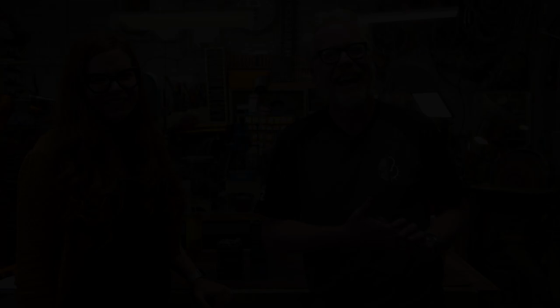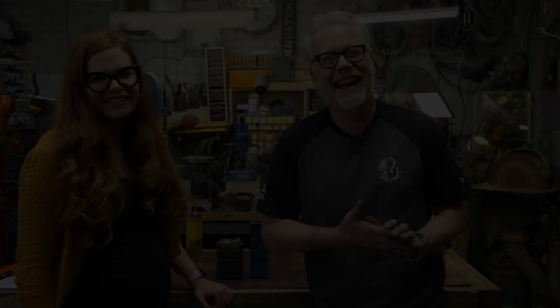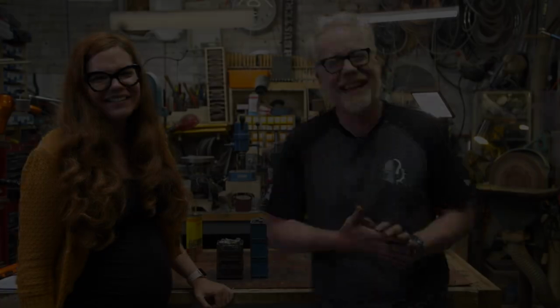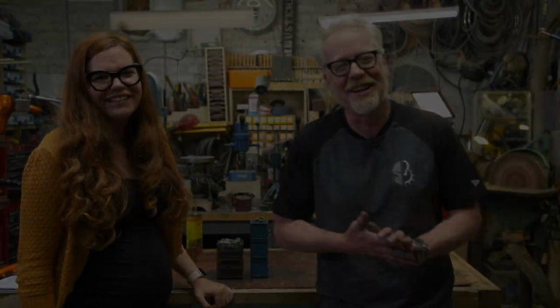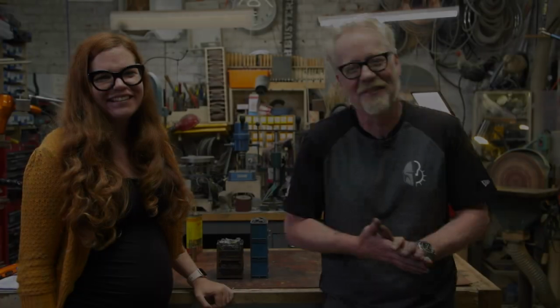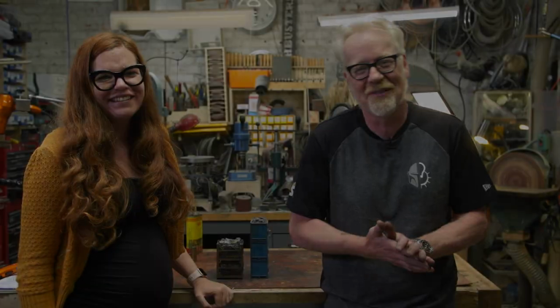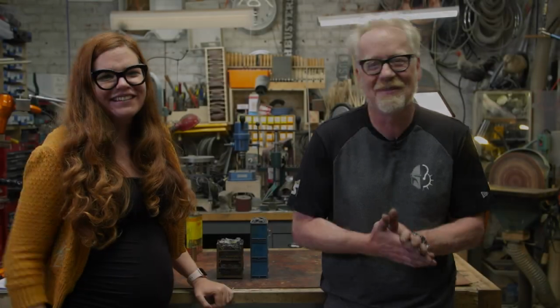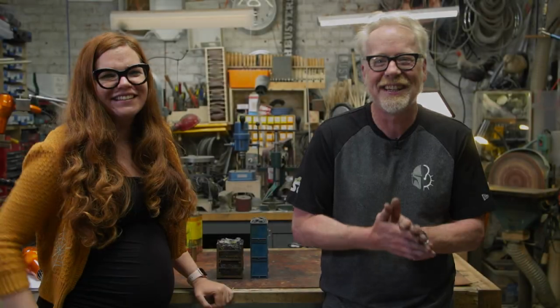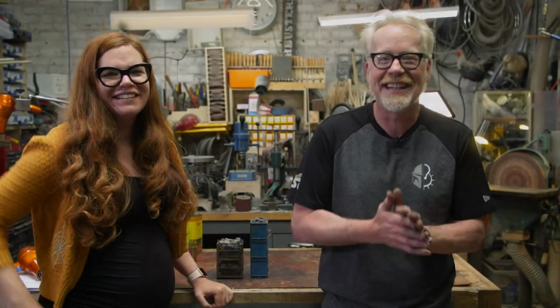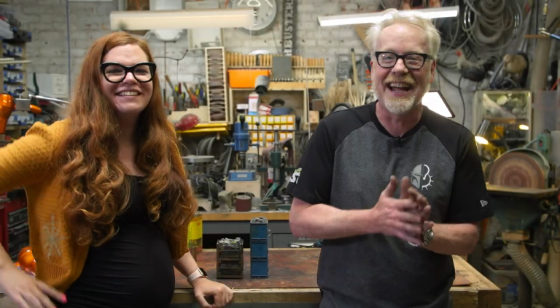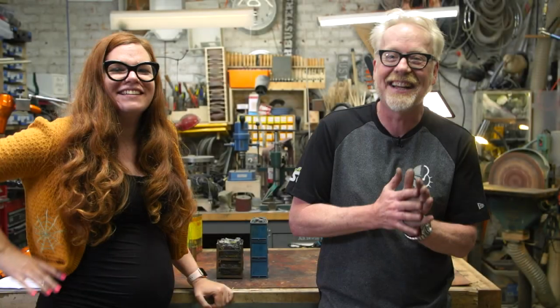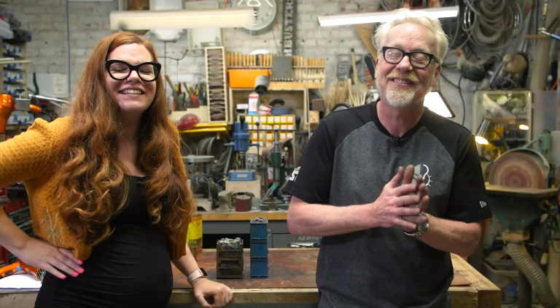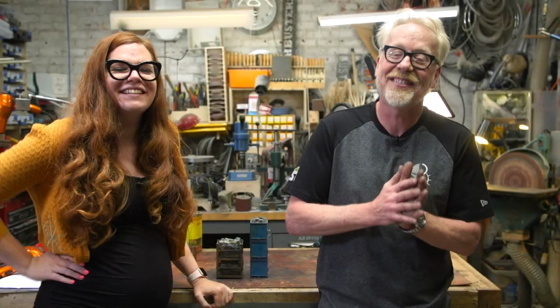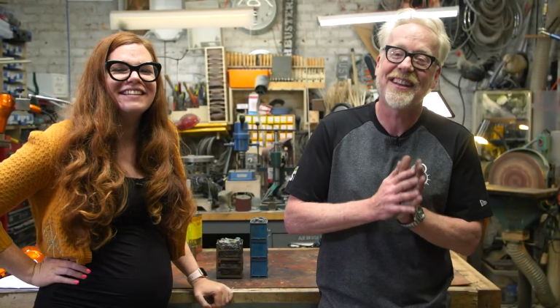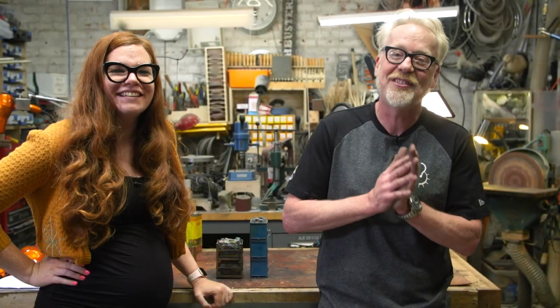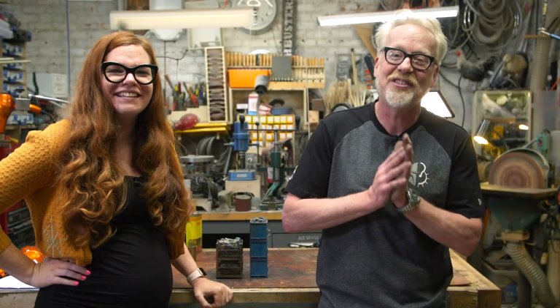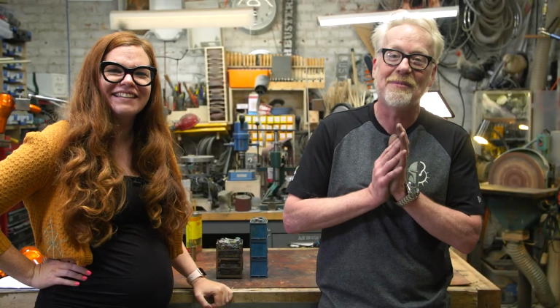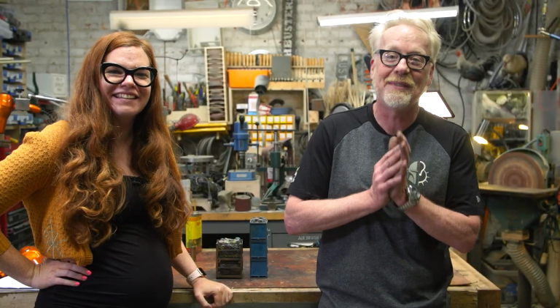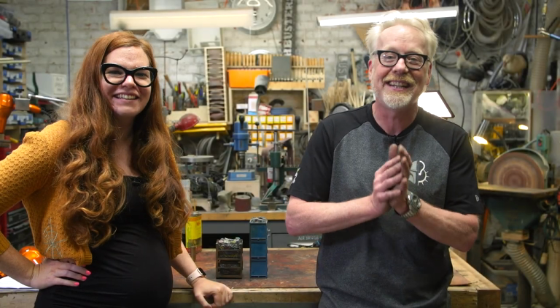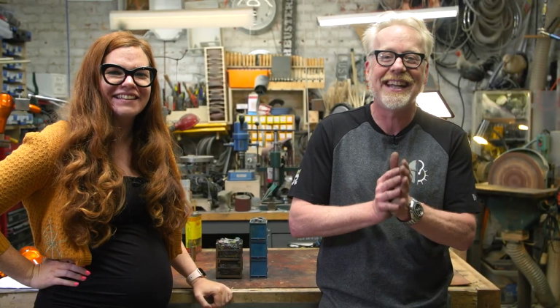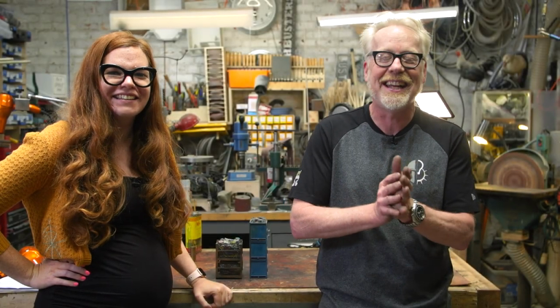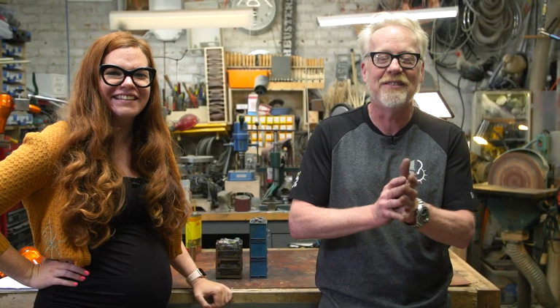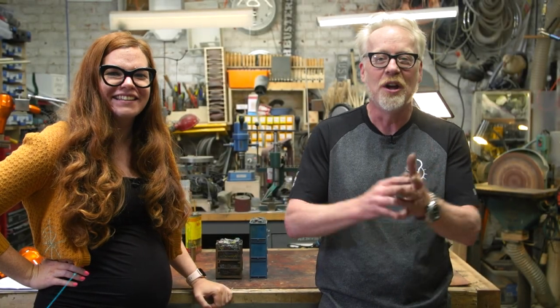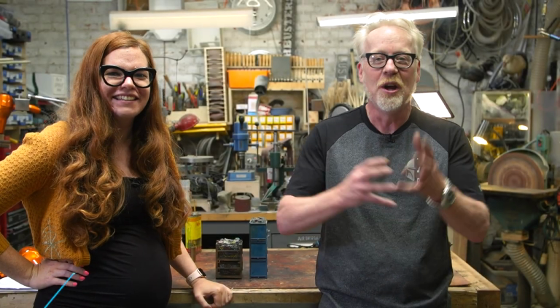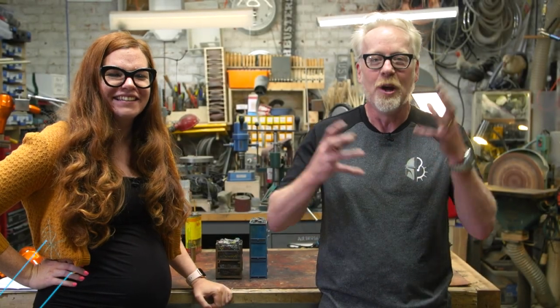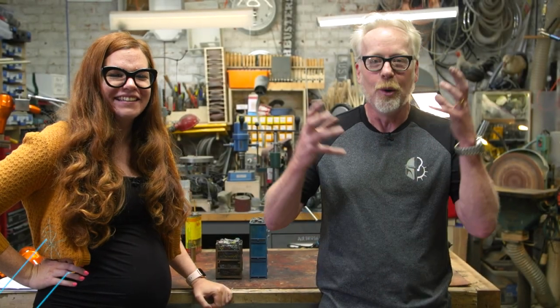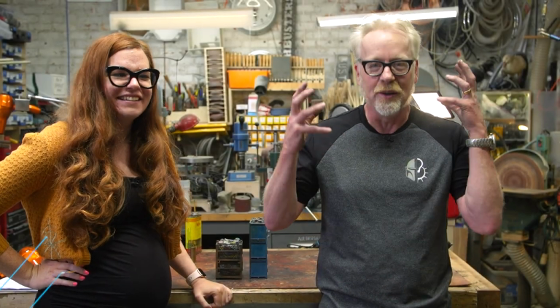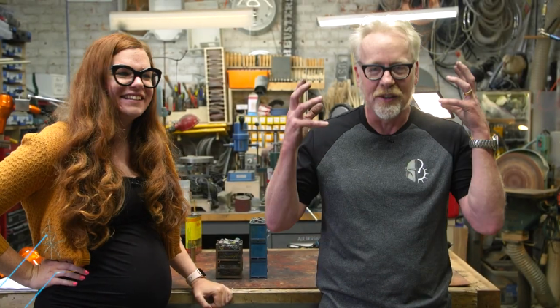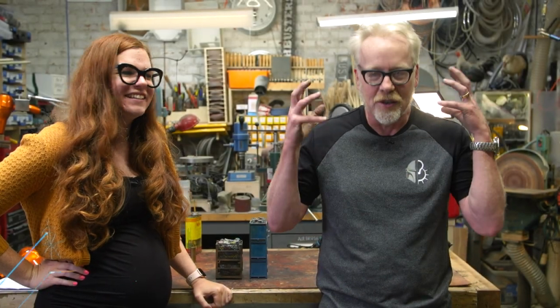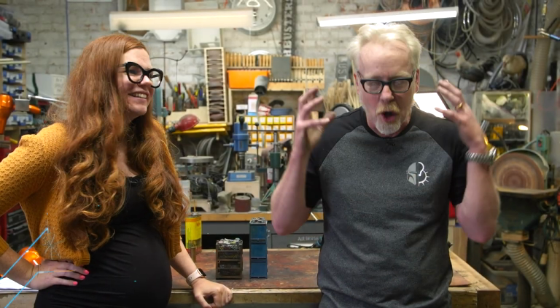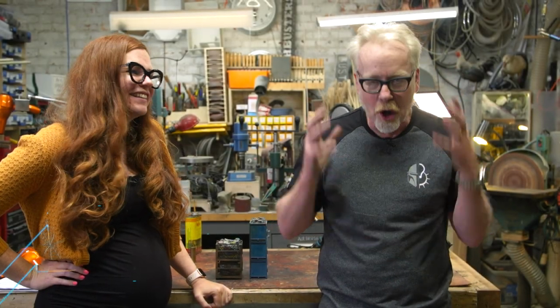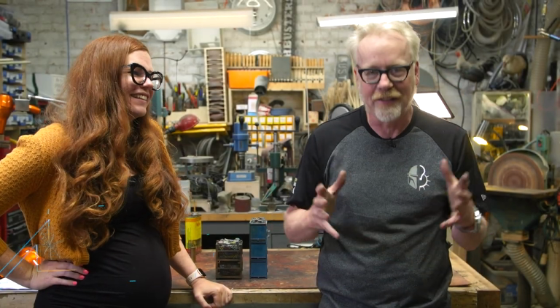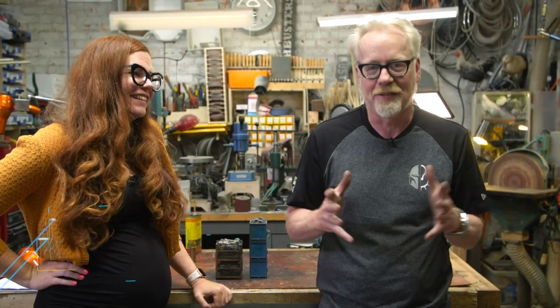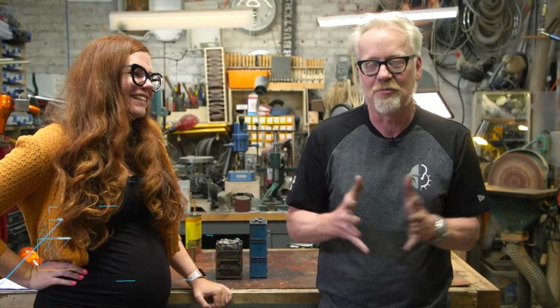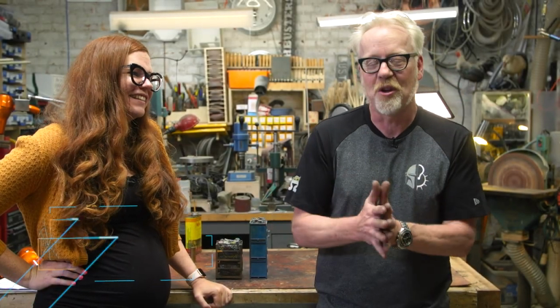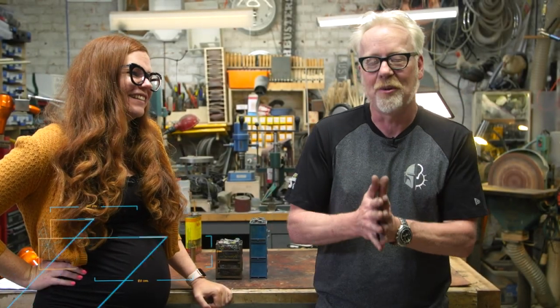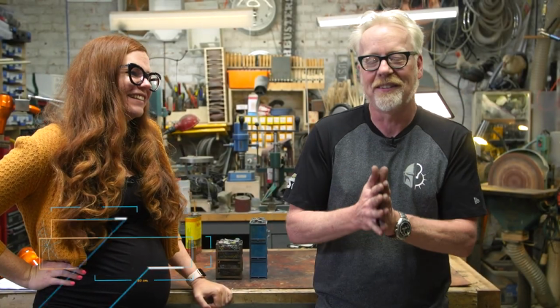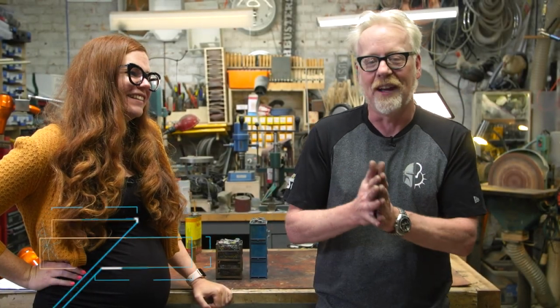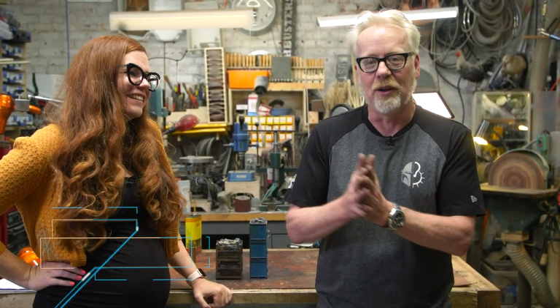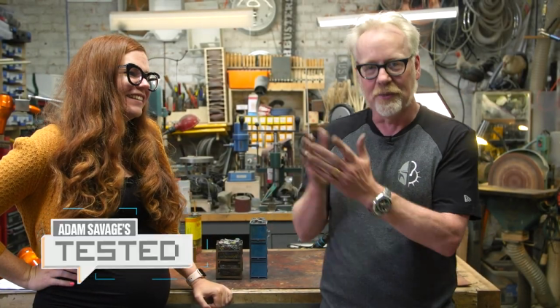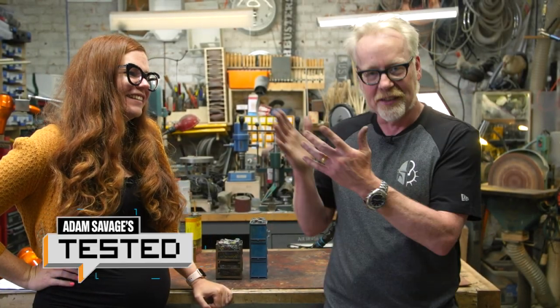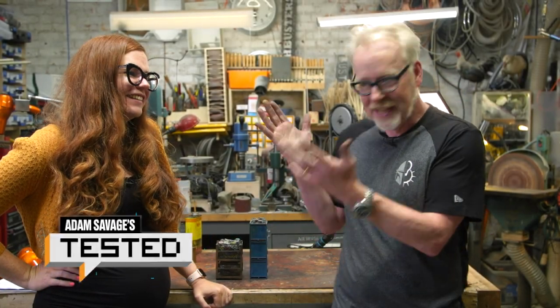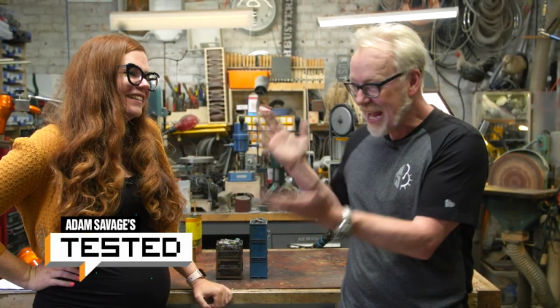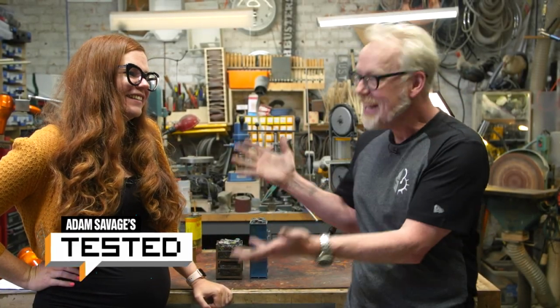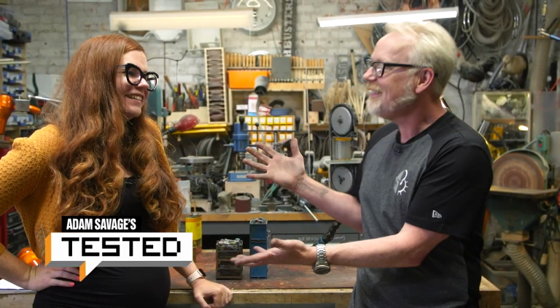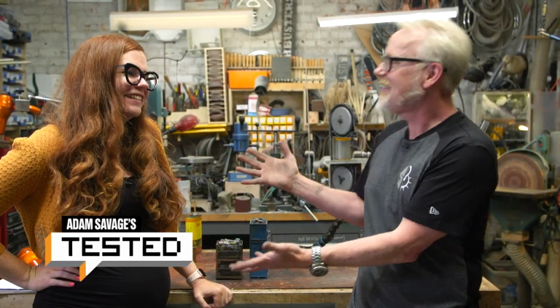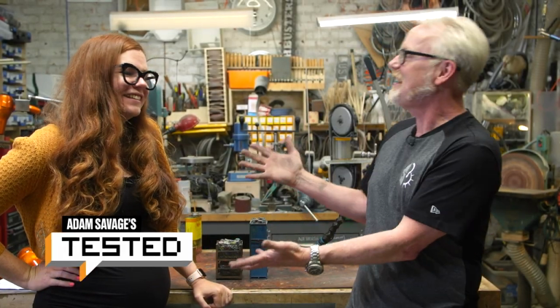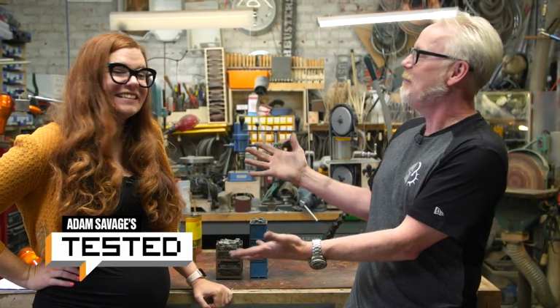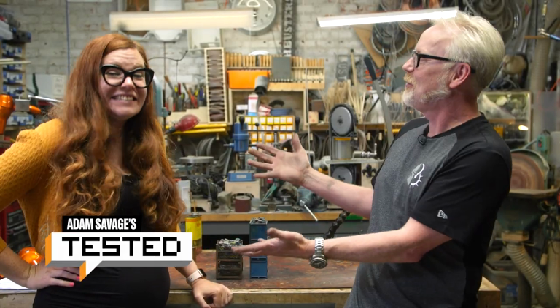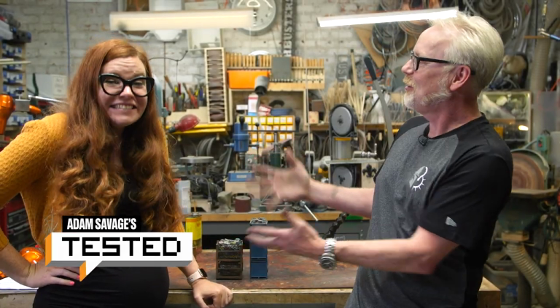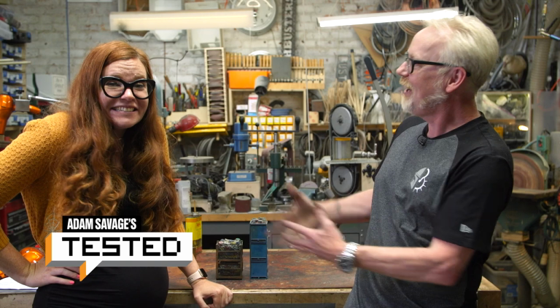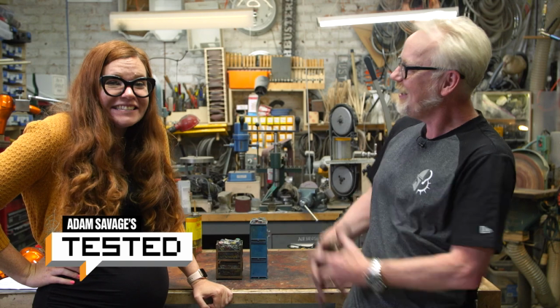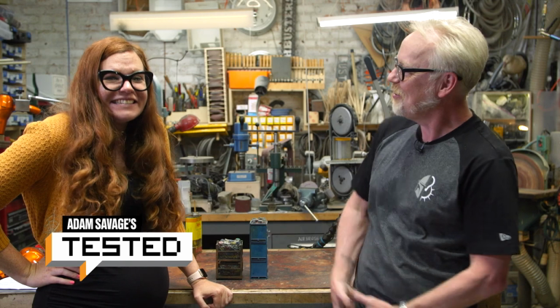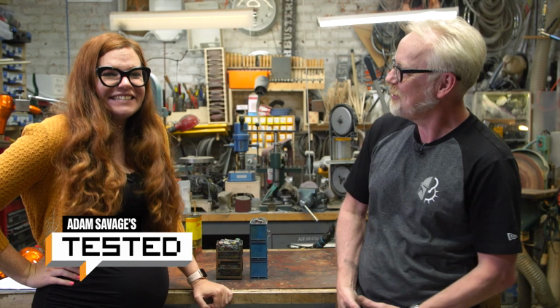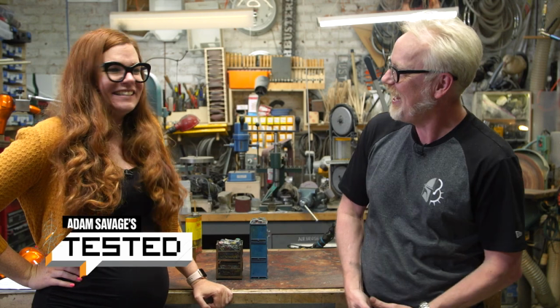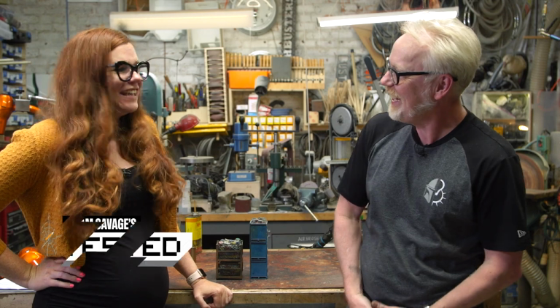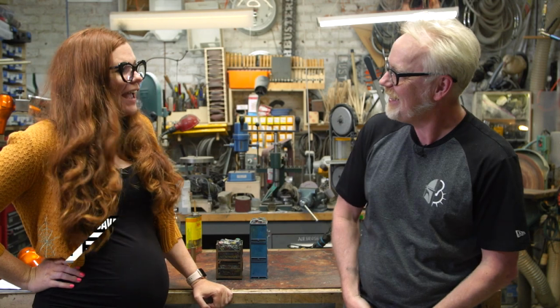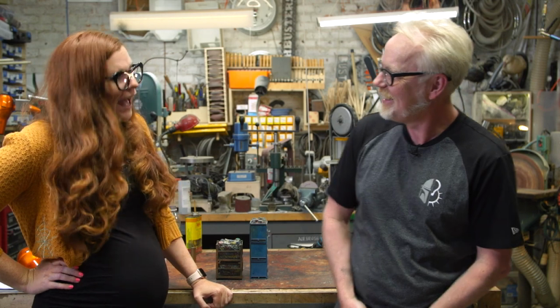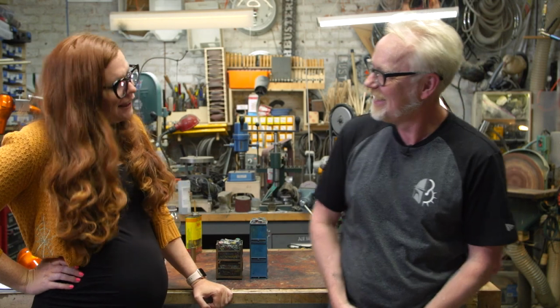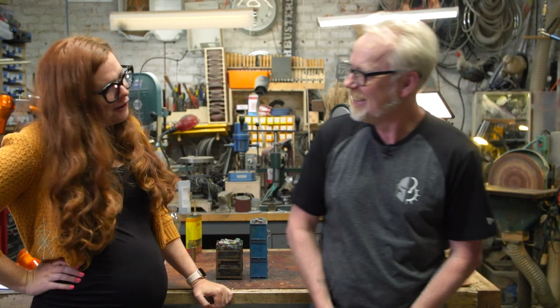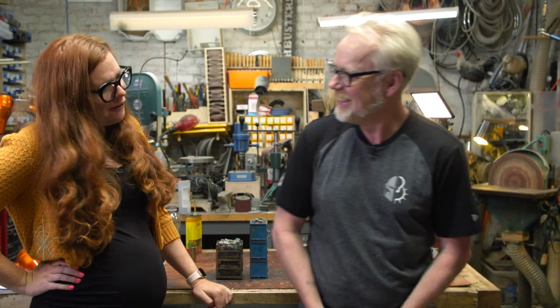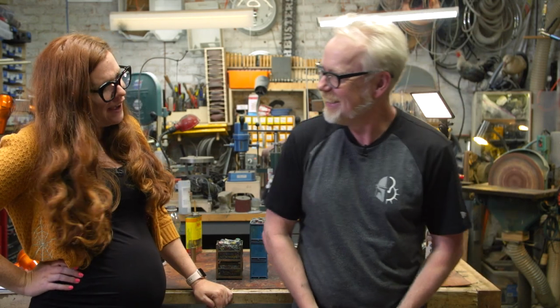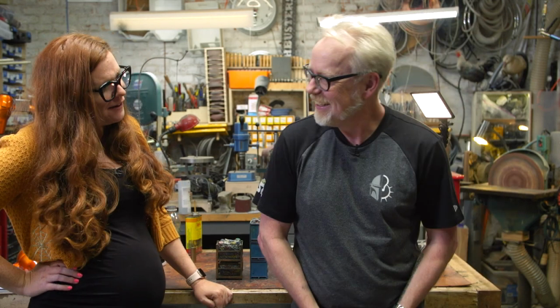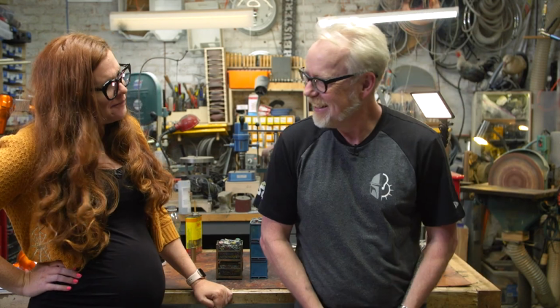Hey everybody, Adam Savage in my cave with an awesome show and tell with Kate Sabacher. Hello, Kate. Hello, Adam.